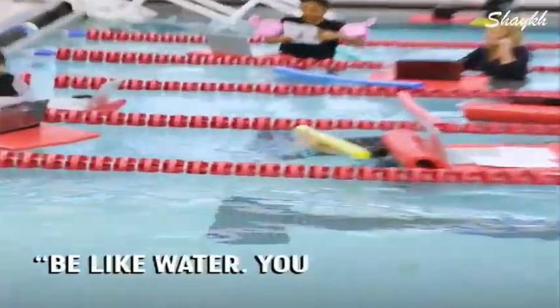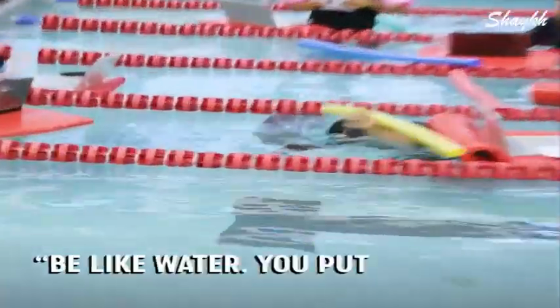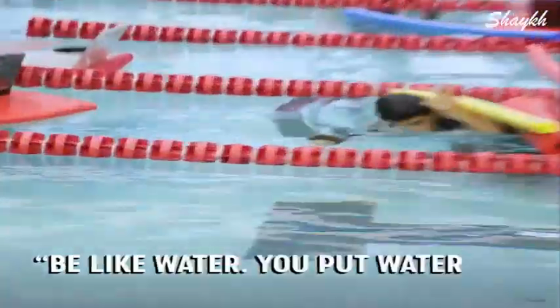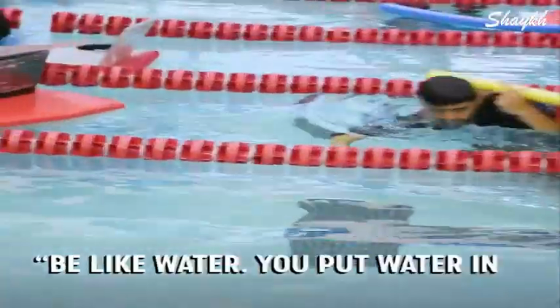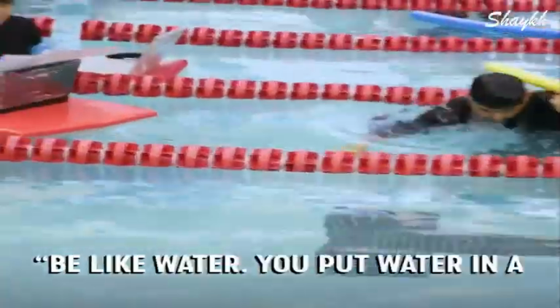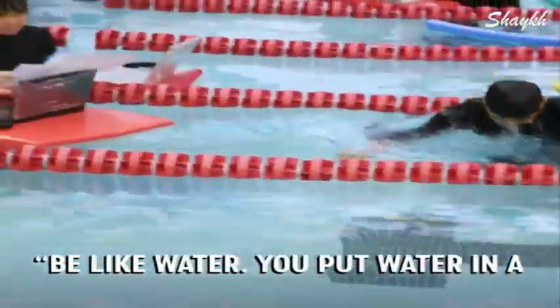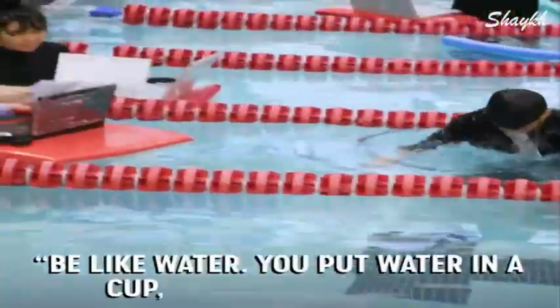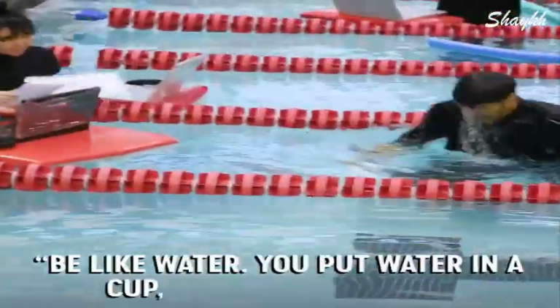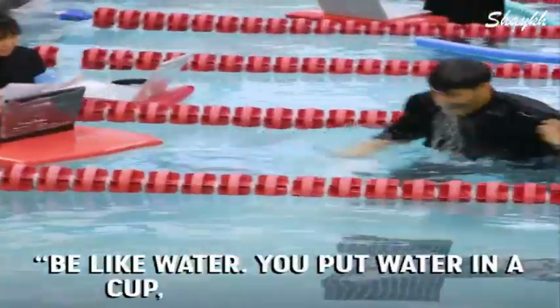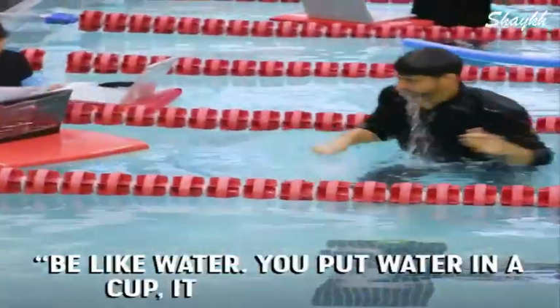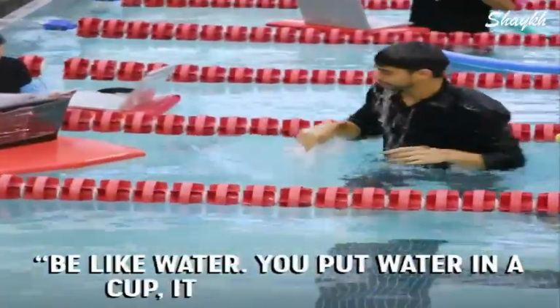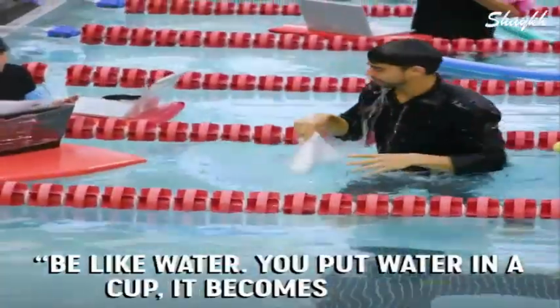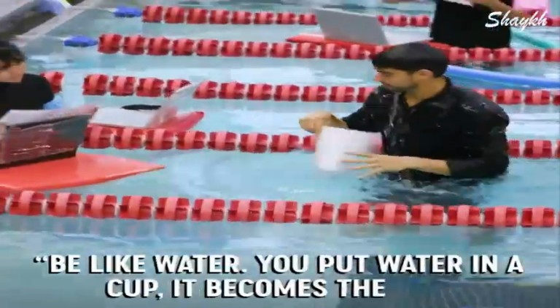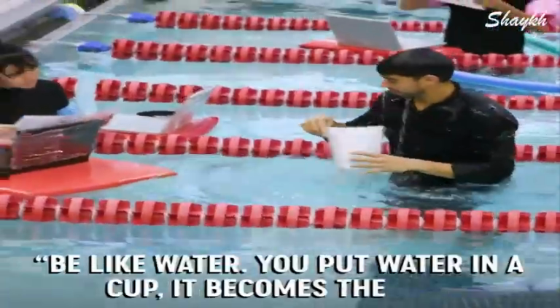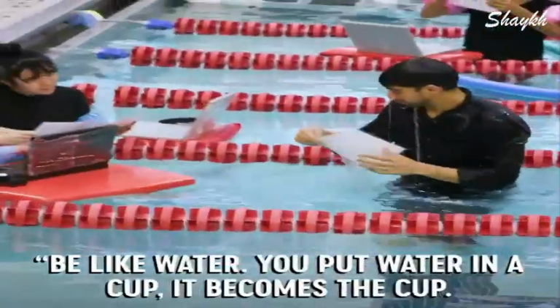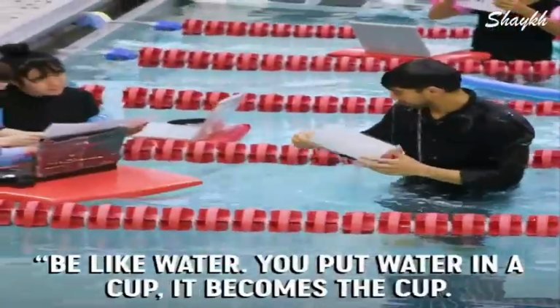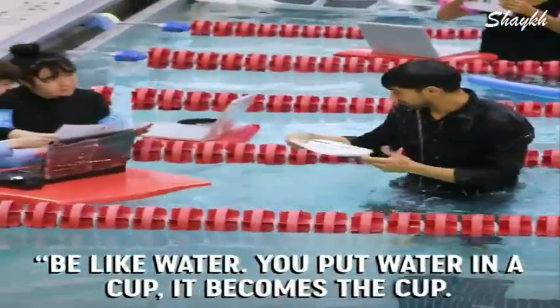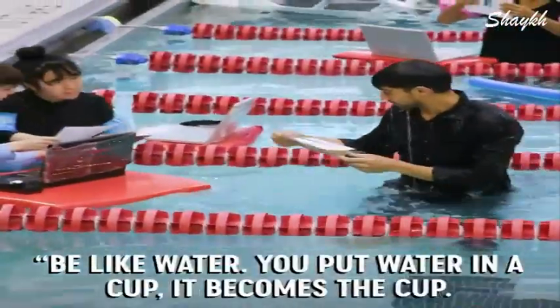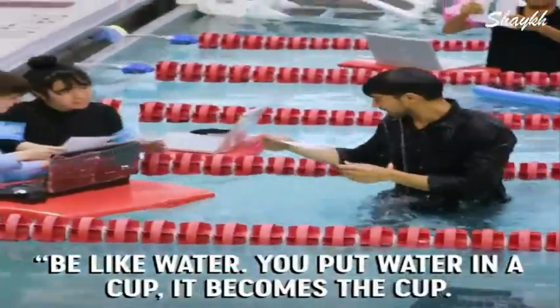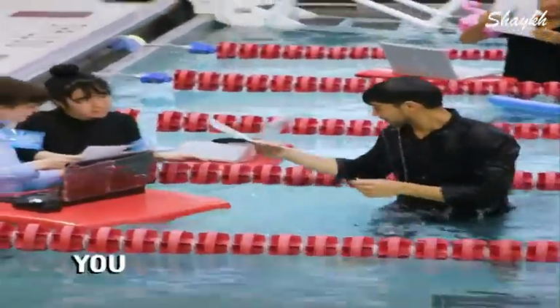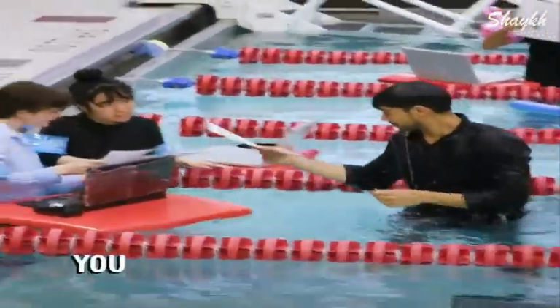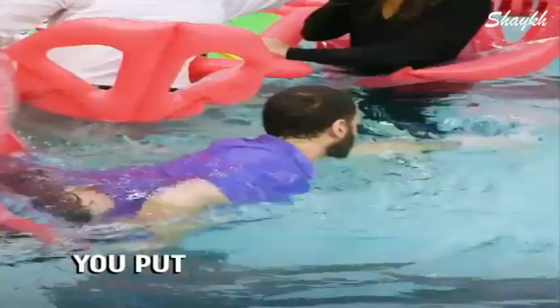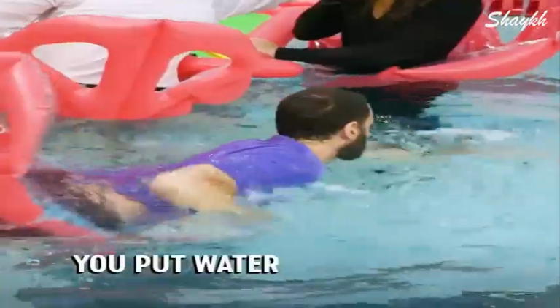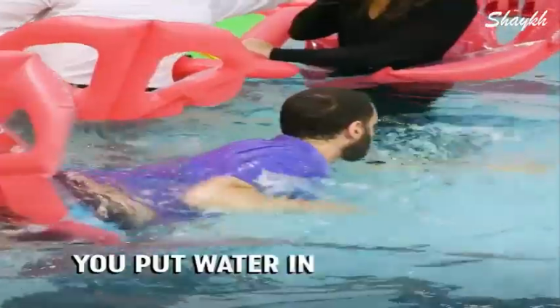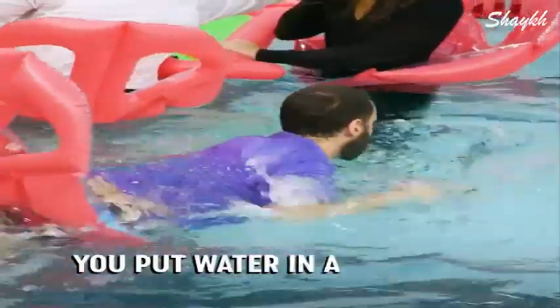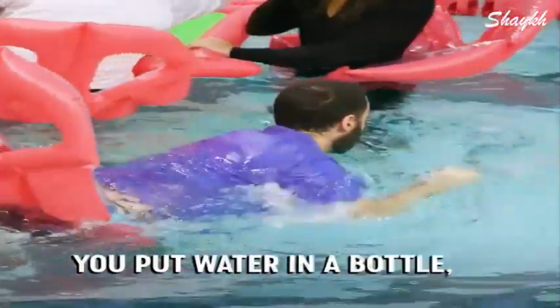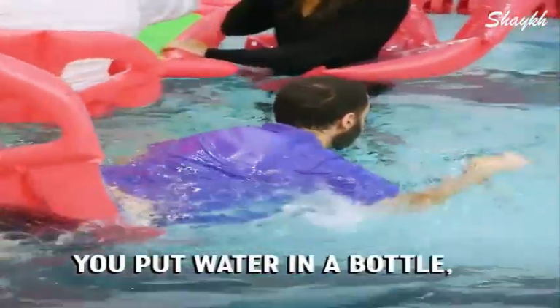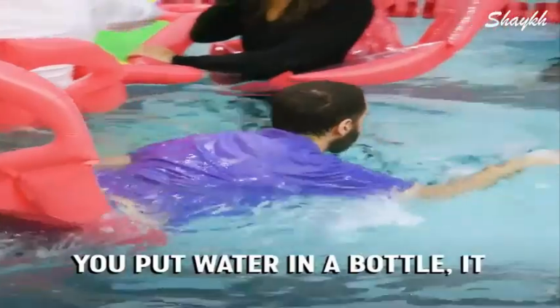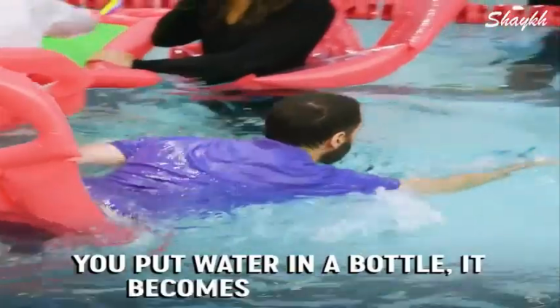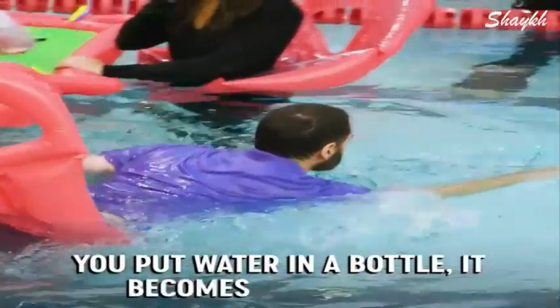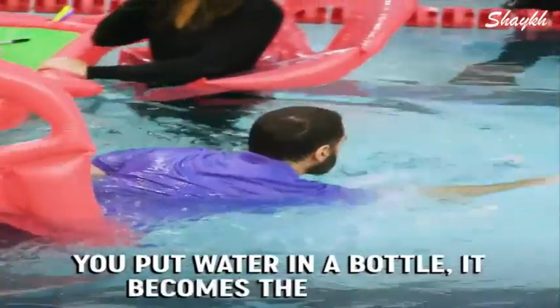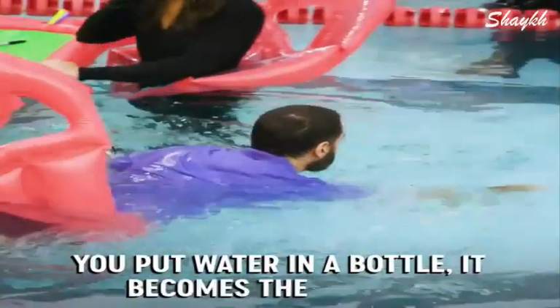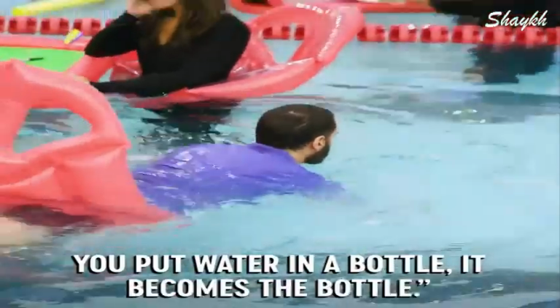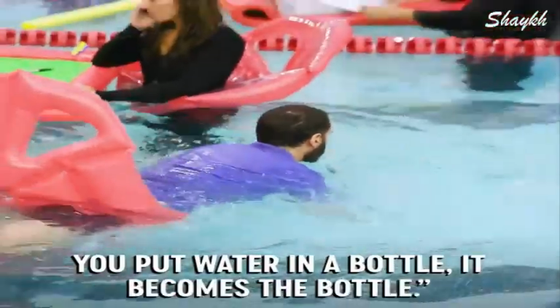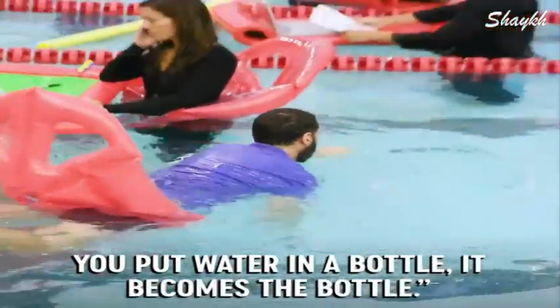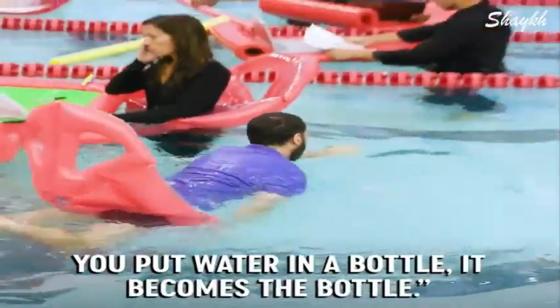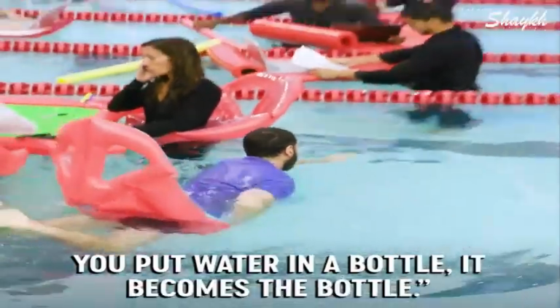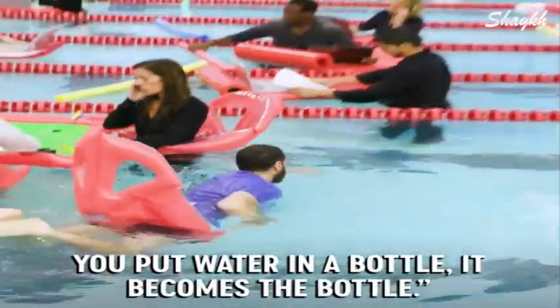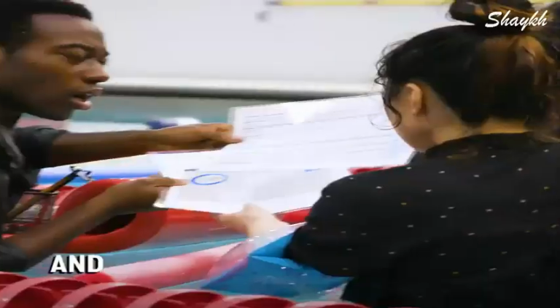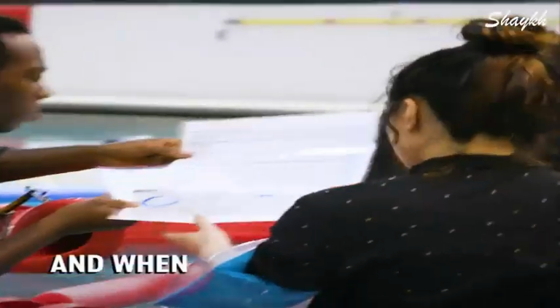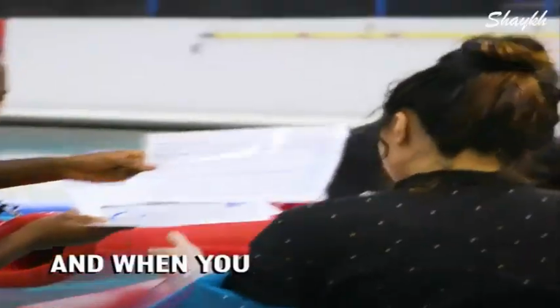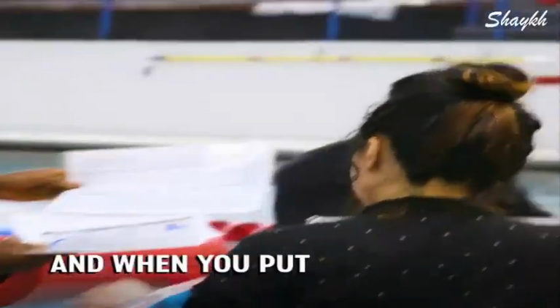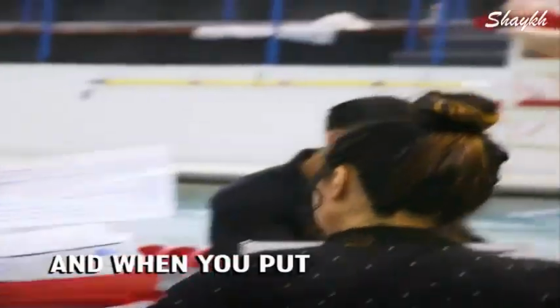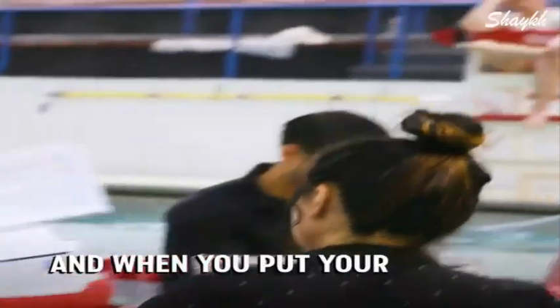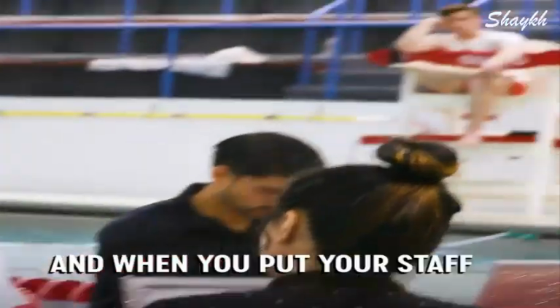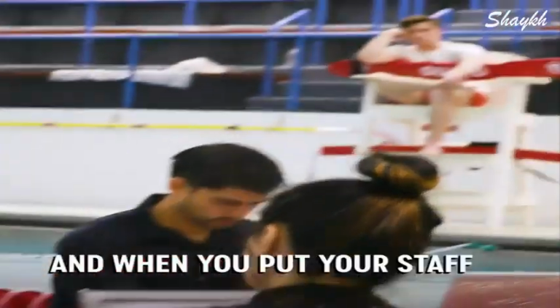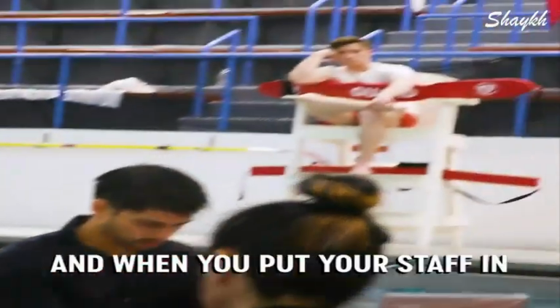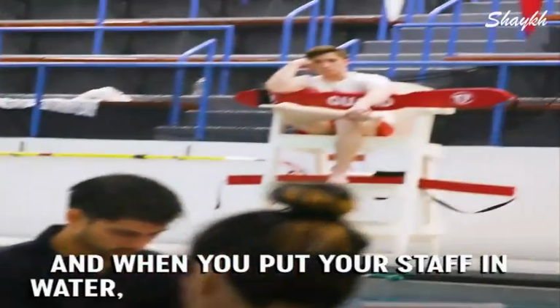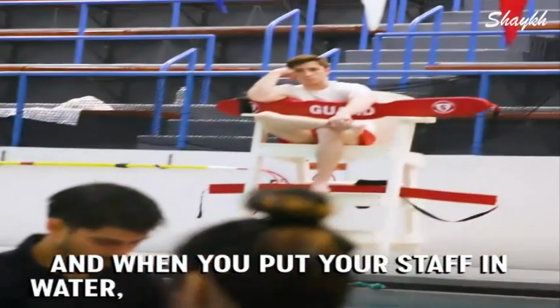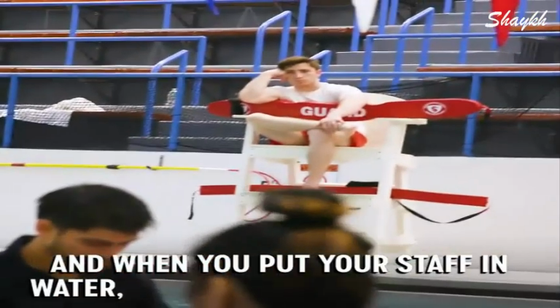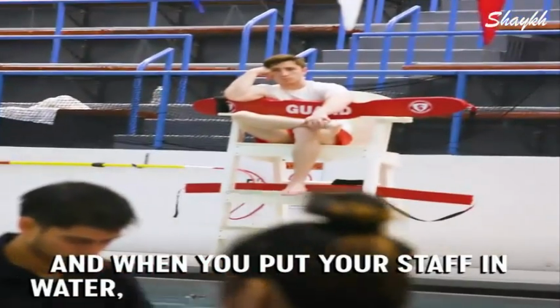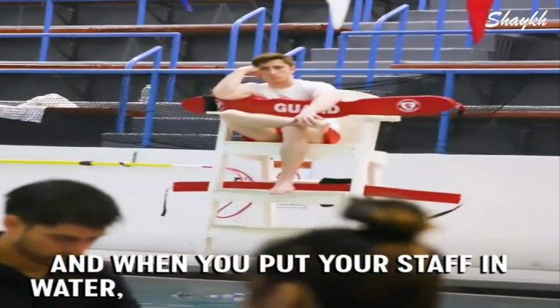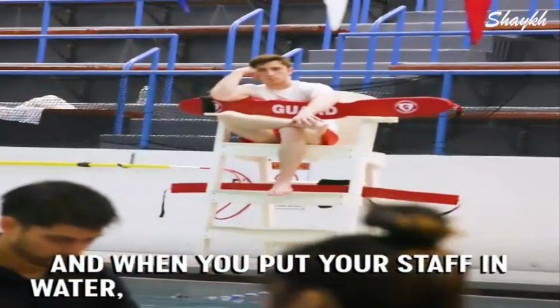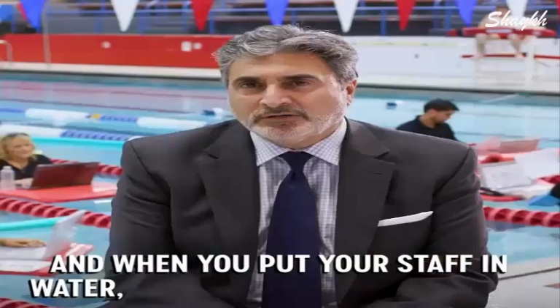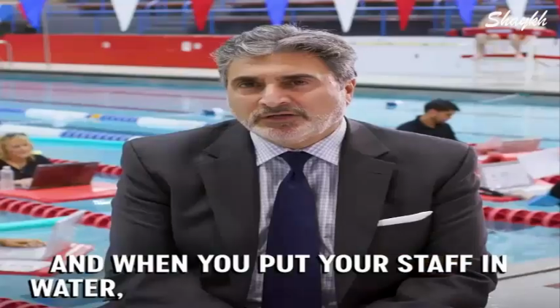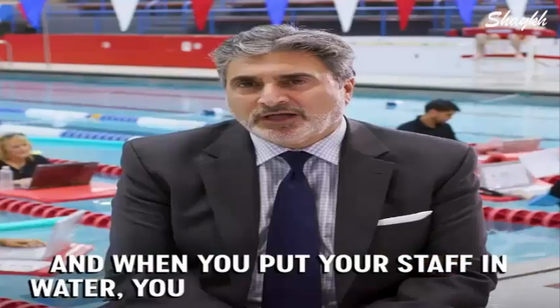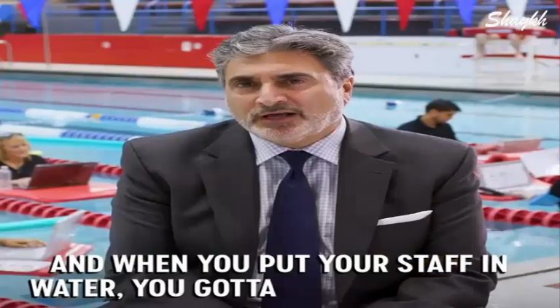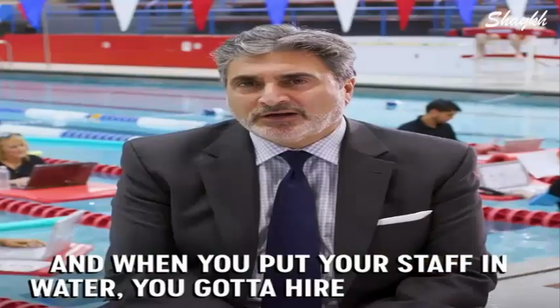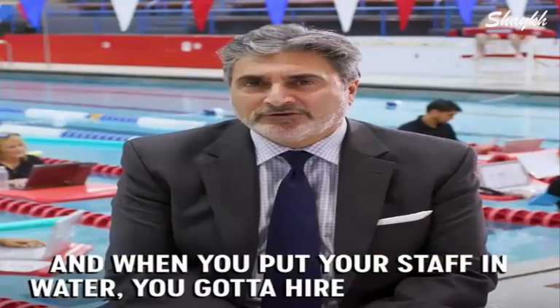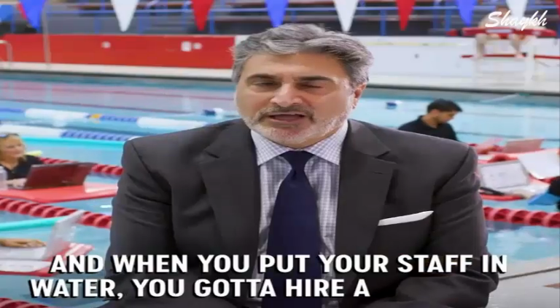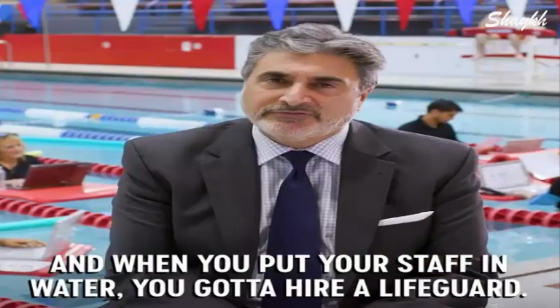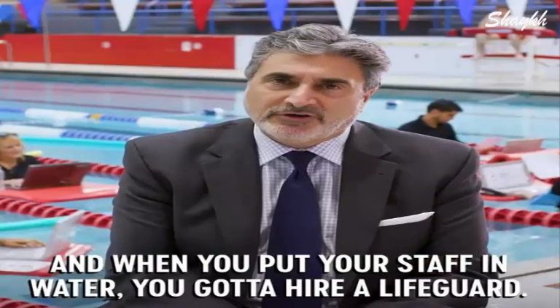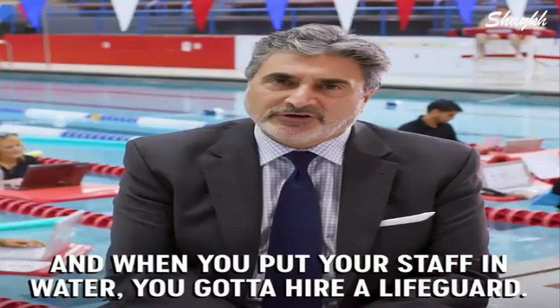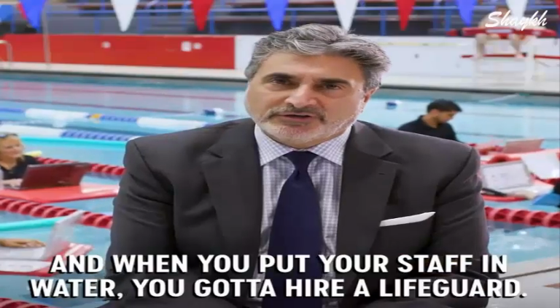You put water in a cup, it becomes the cup. You put water in a bottle, it becomes the bottle. And when you put your staff in water, you've got to hire a lifeguard.